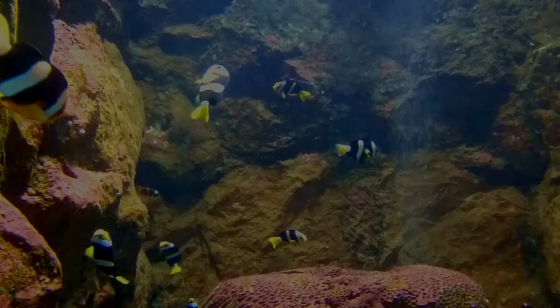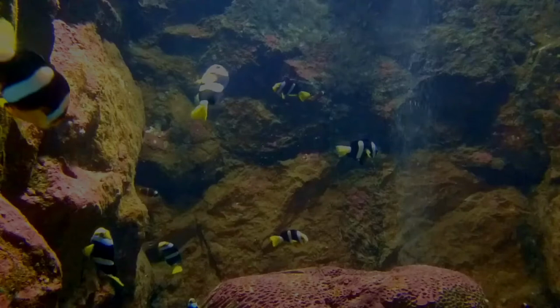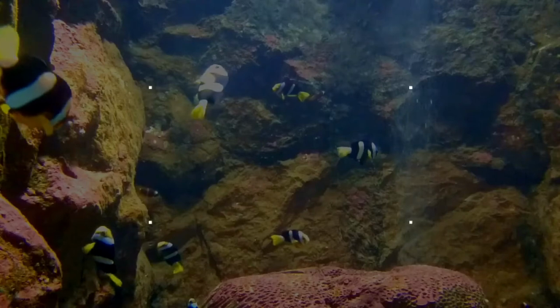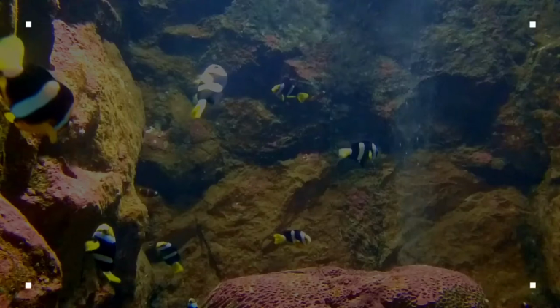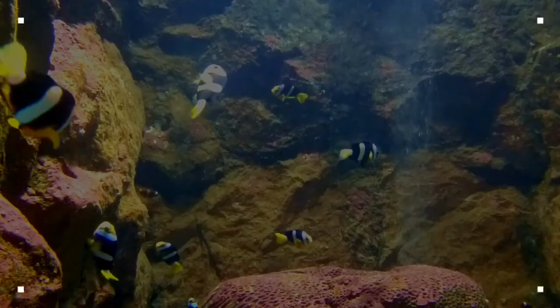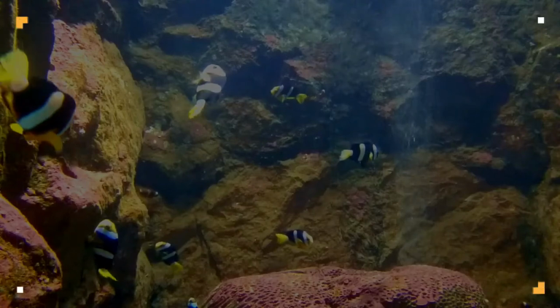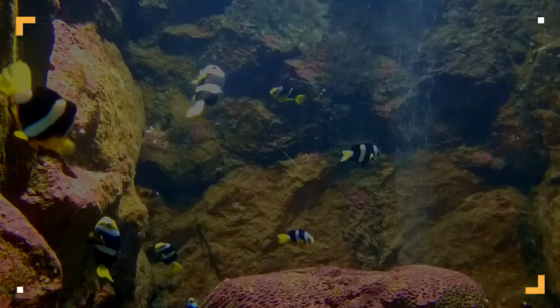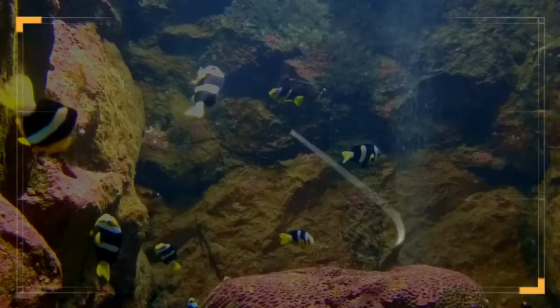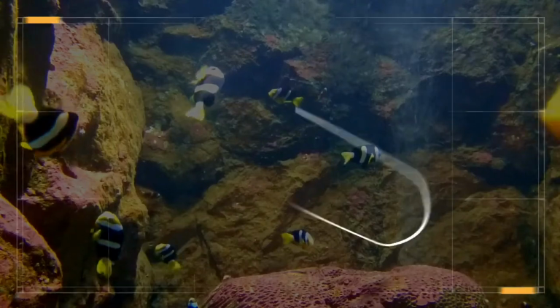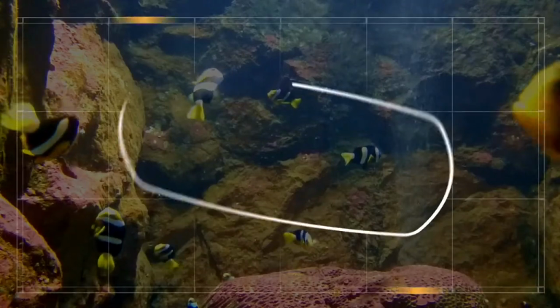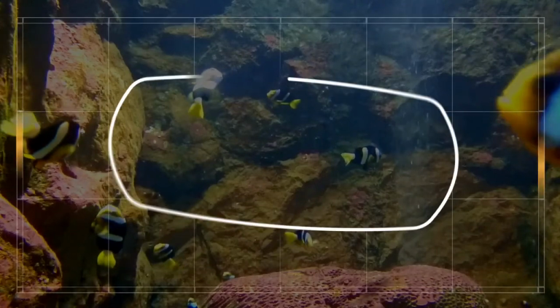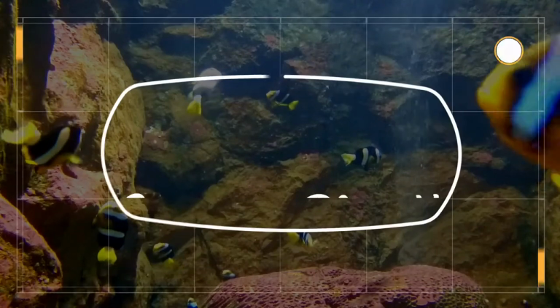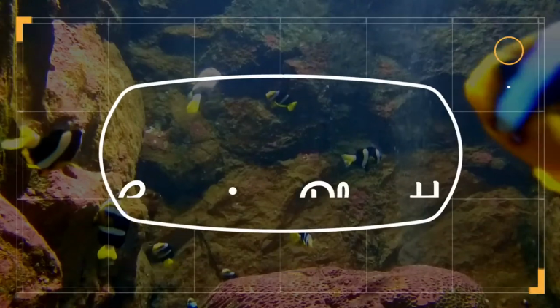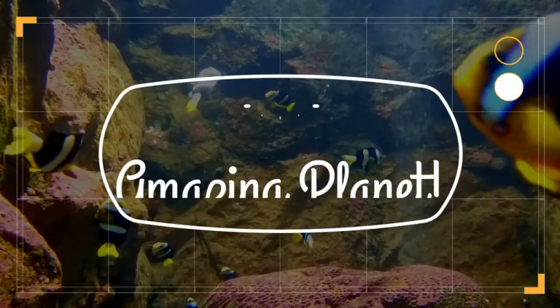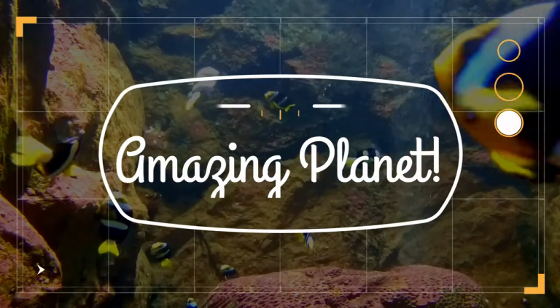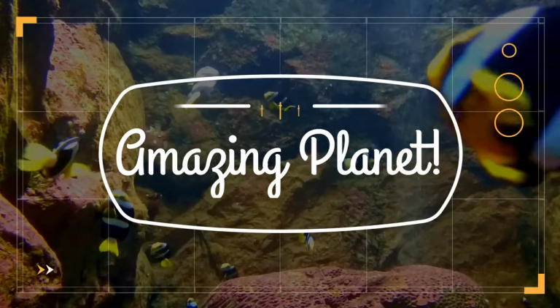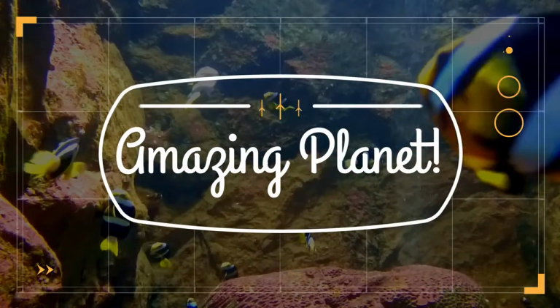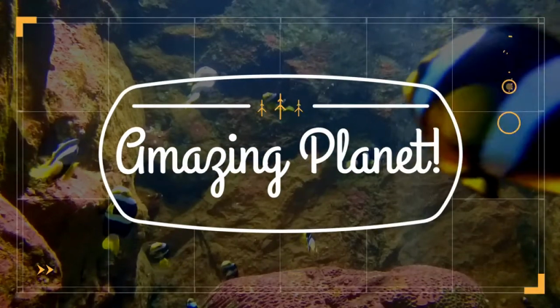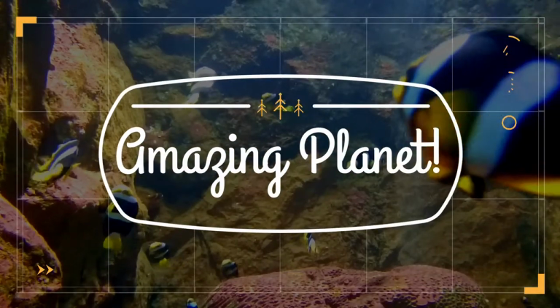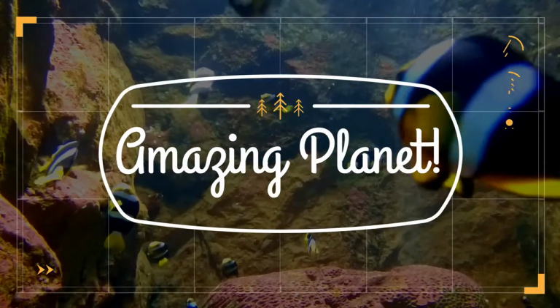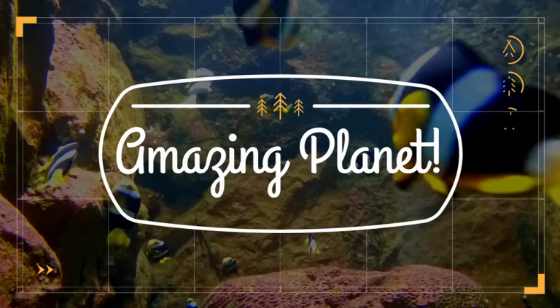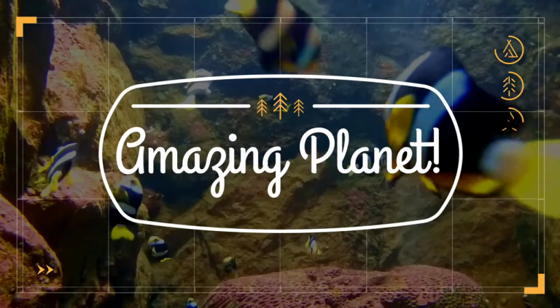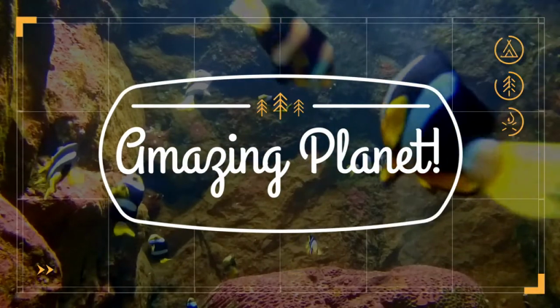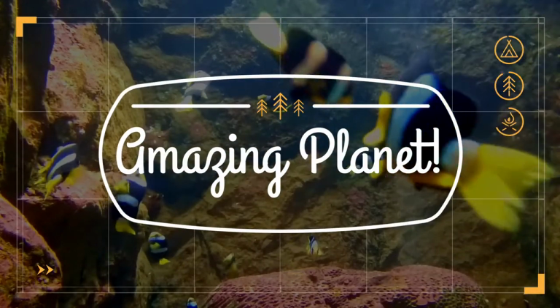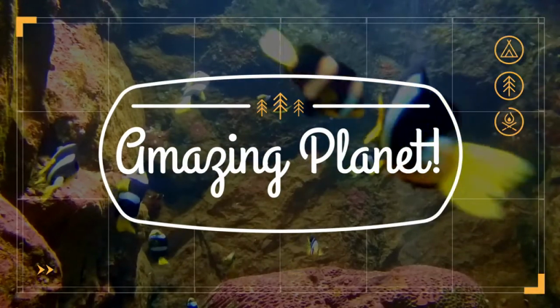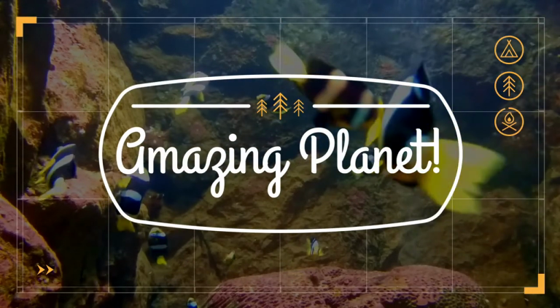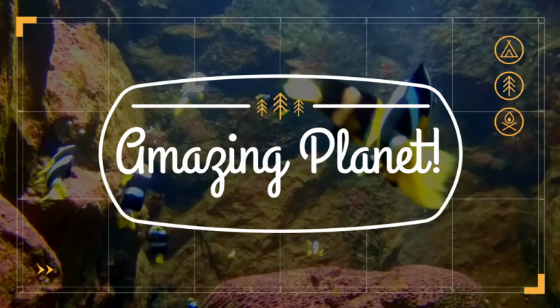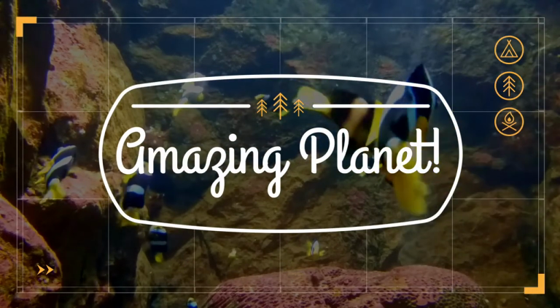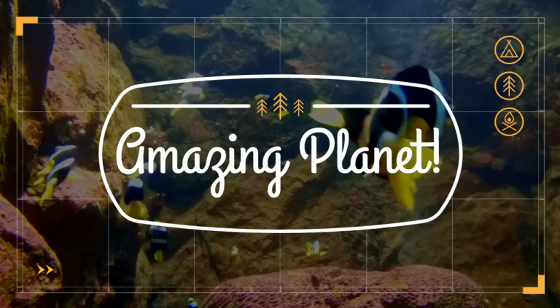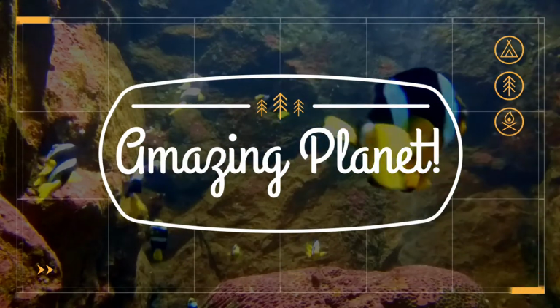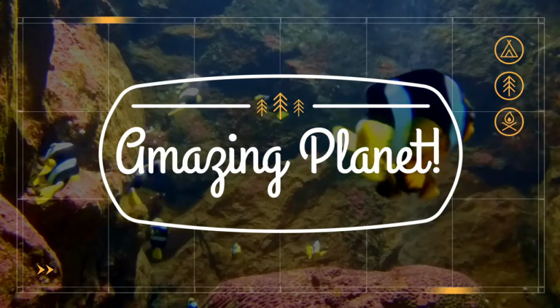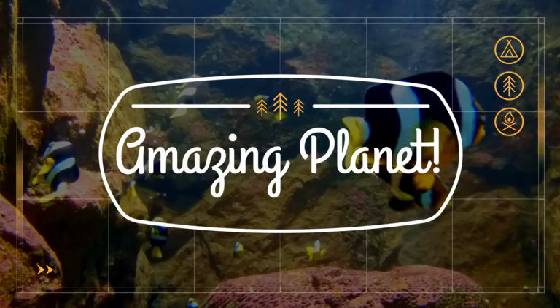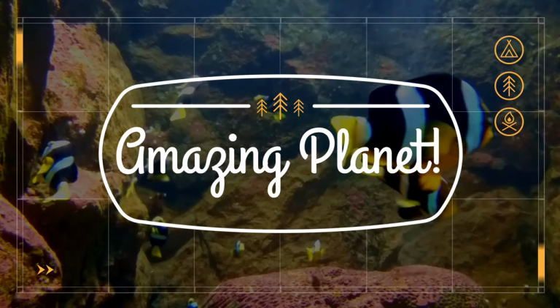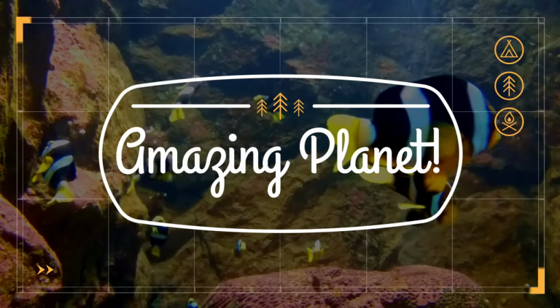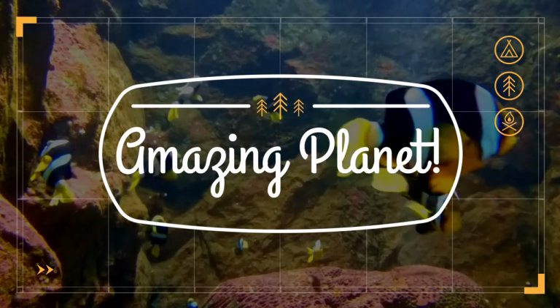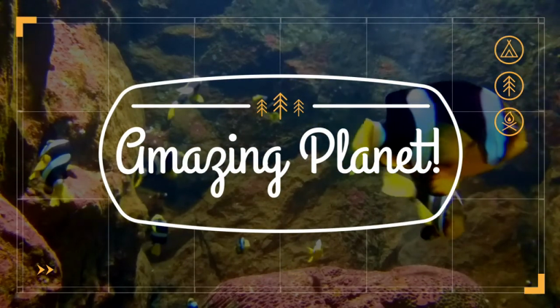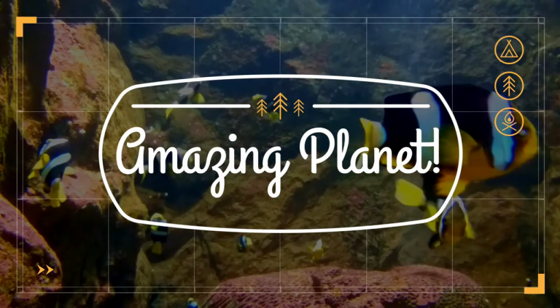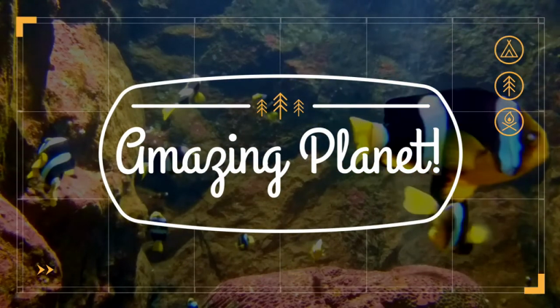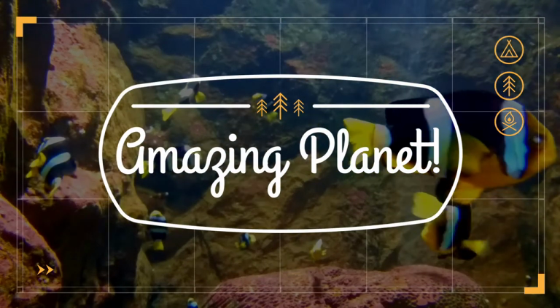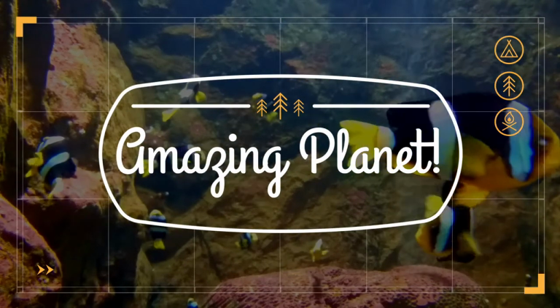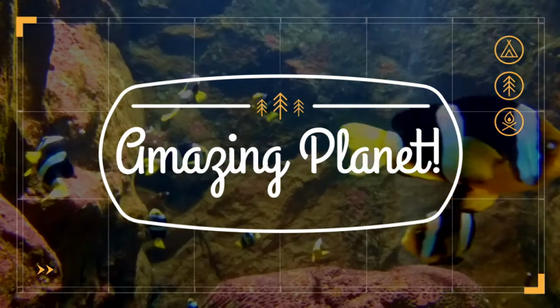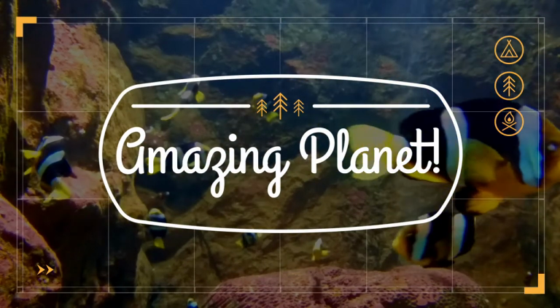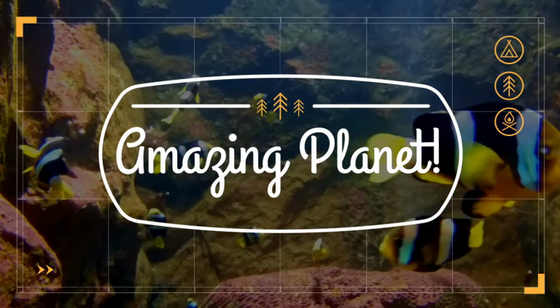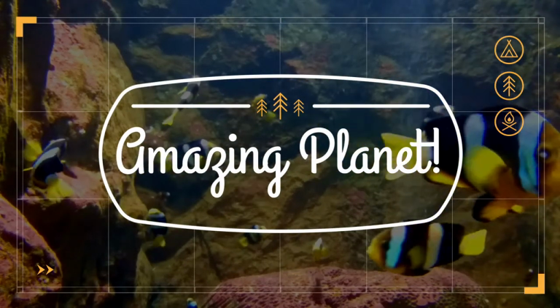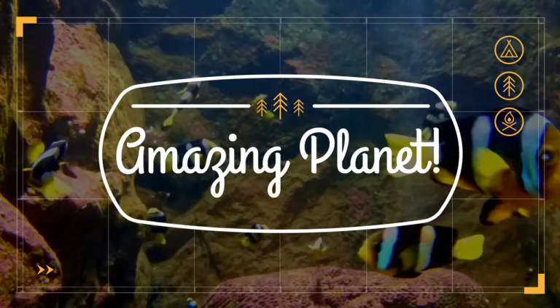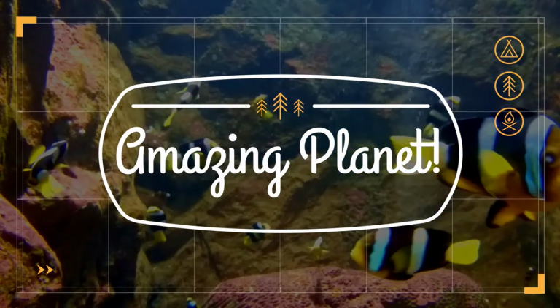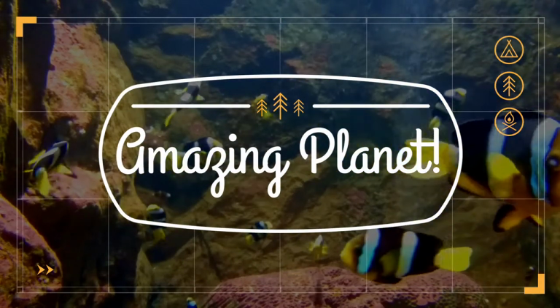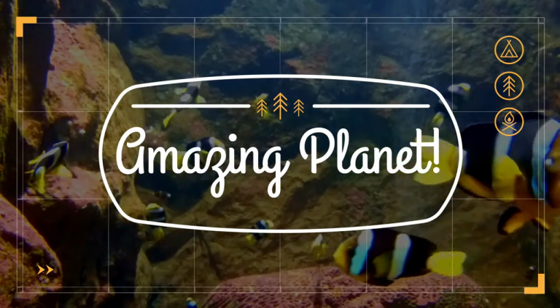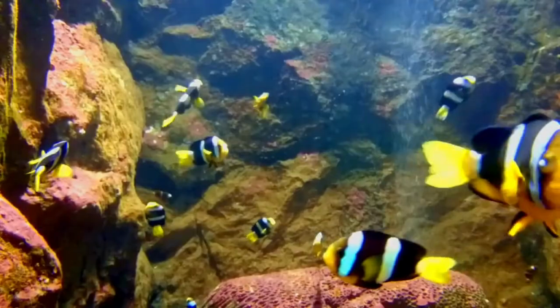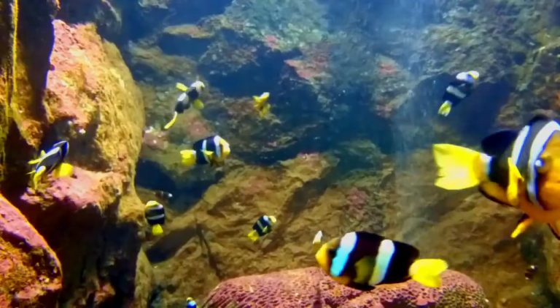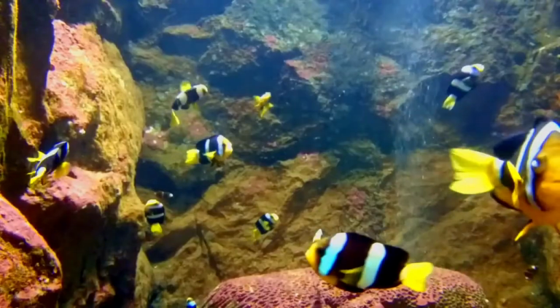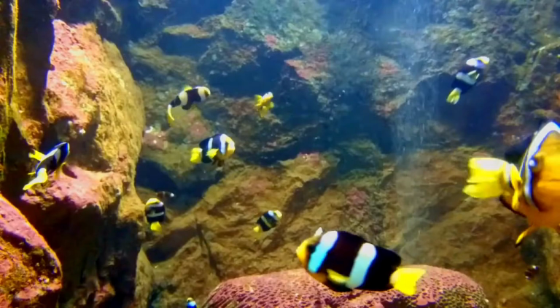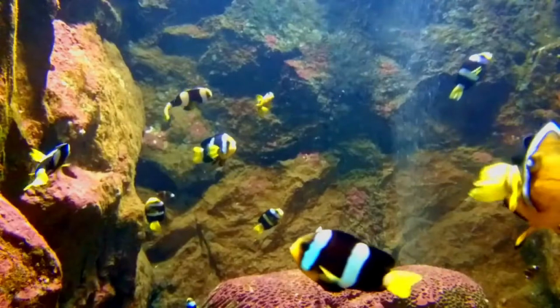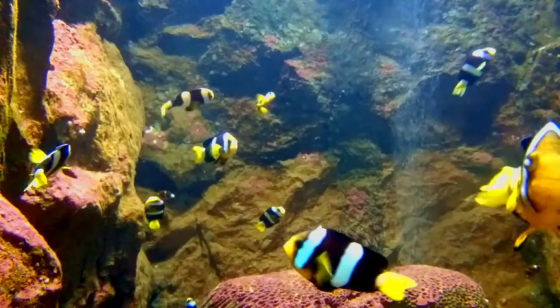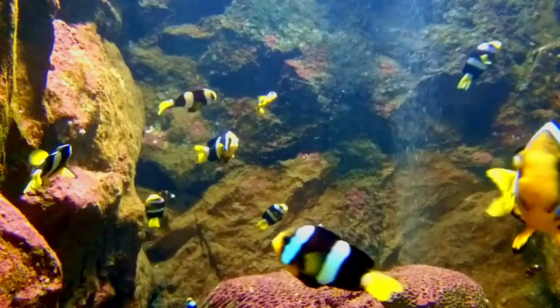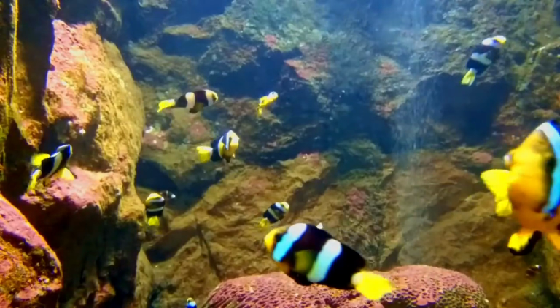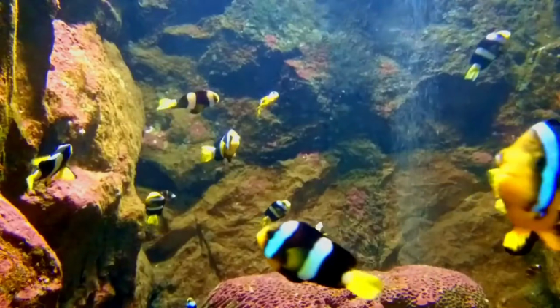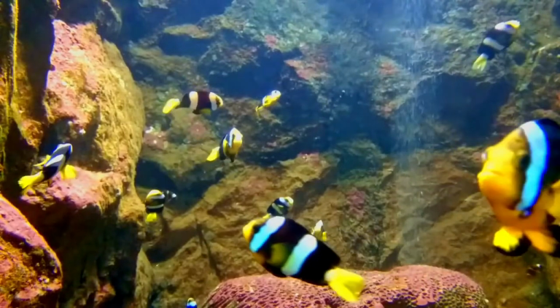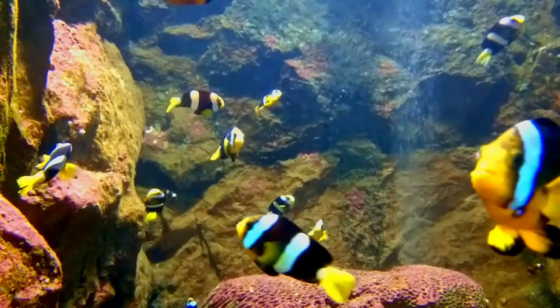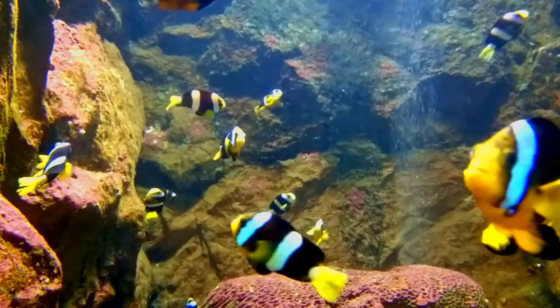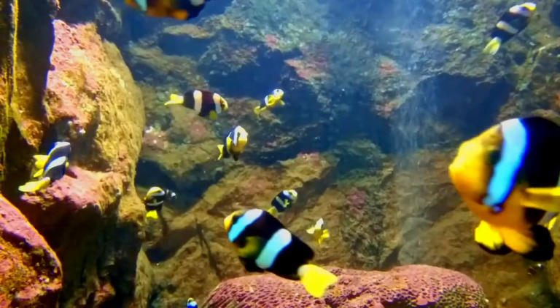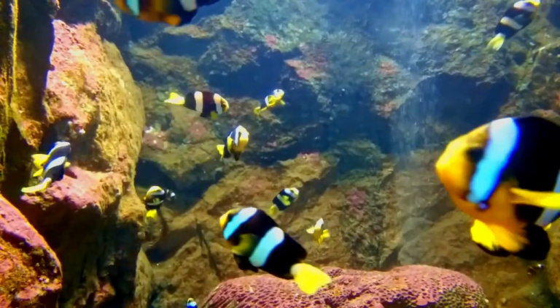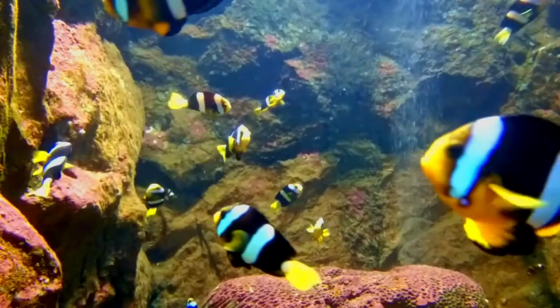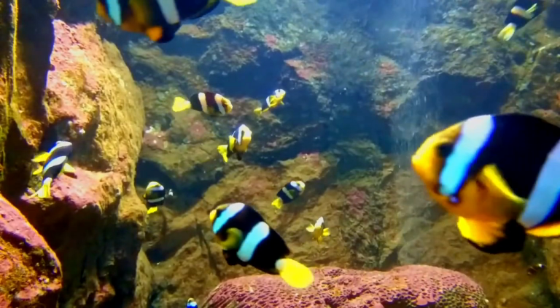Did you know that the smallest bird is a bee hummingbird? Wonderful, isn't it? Welcome to the show.